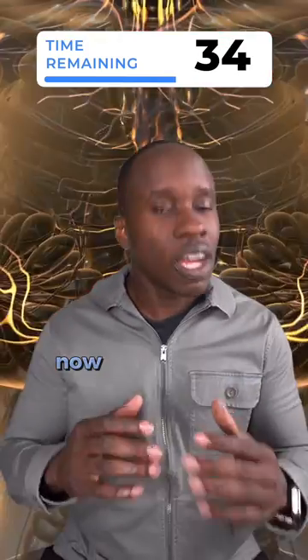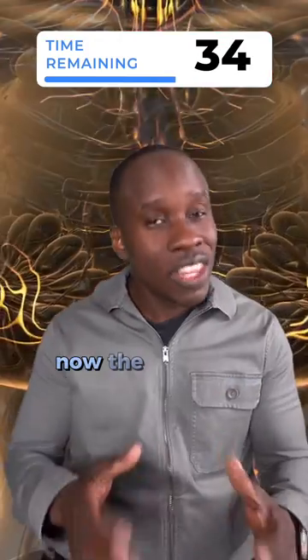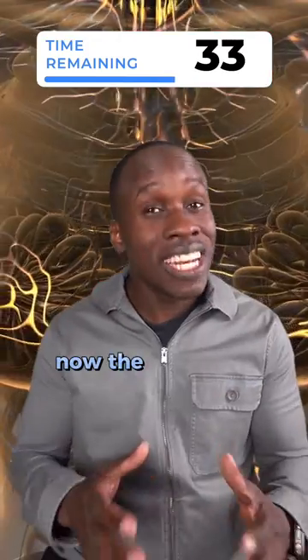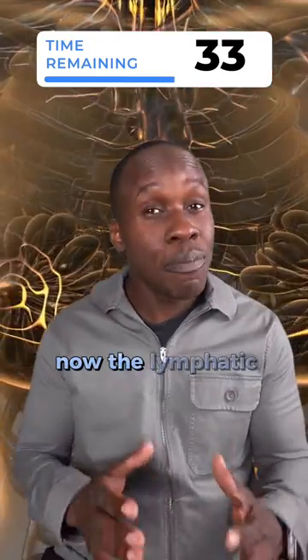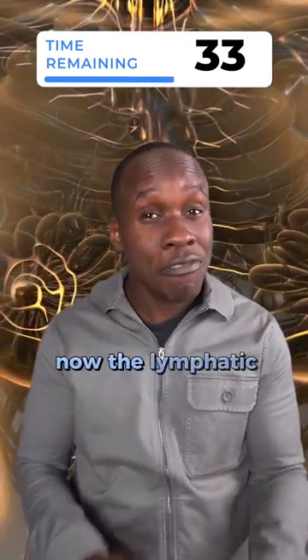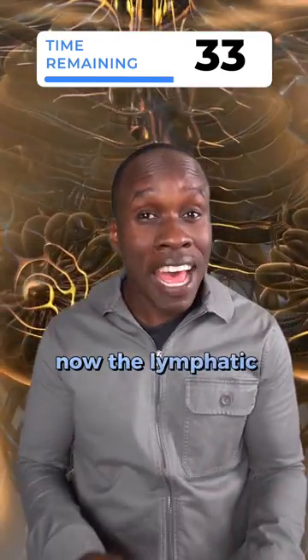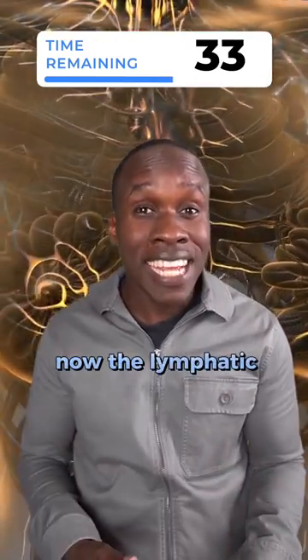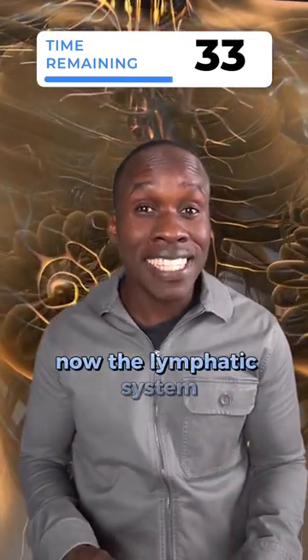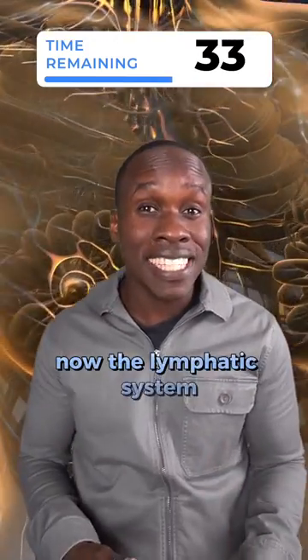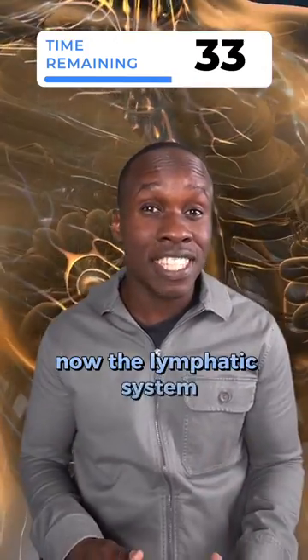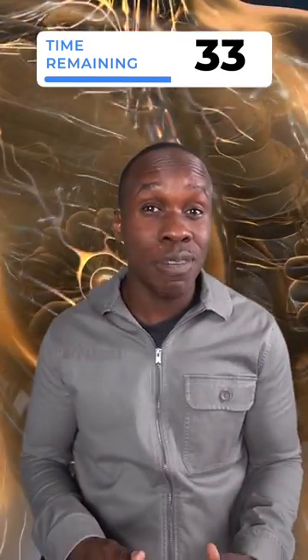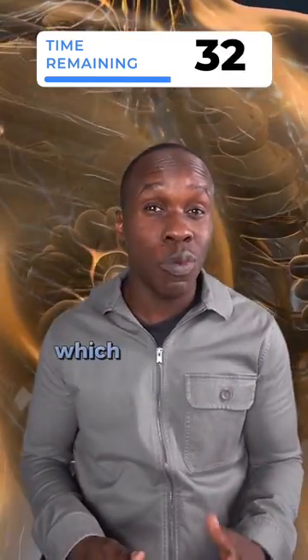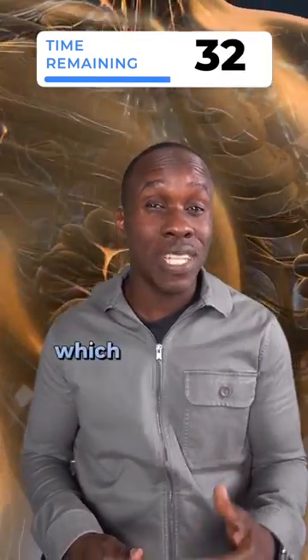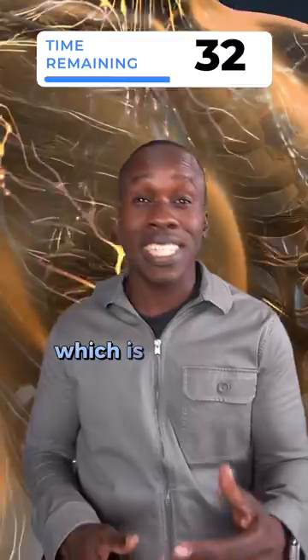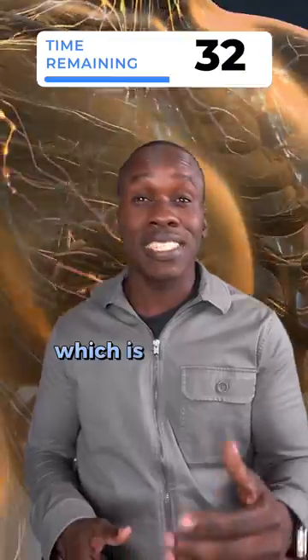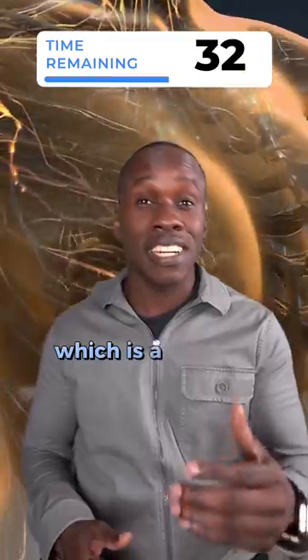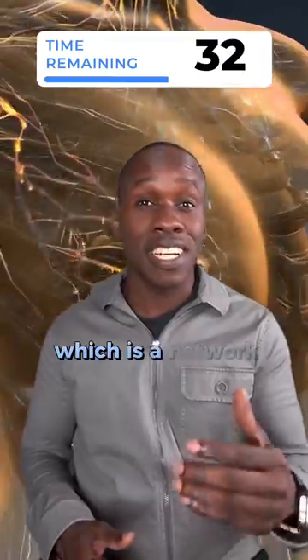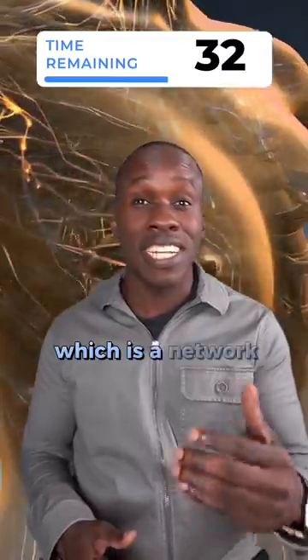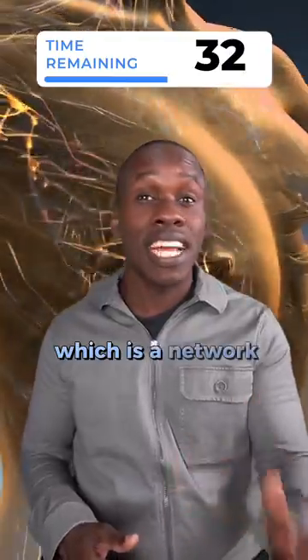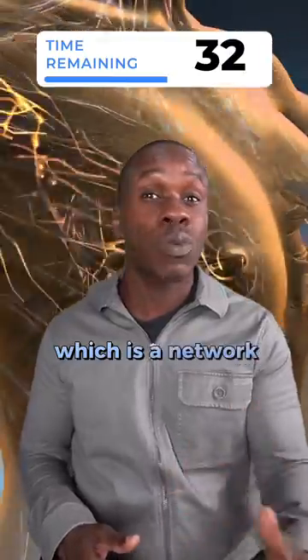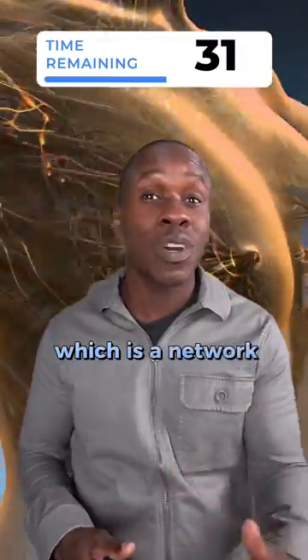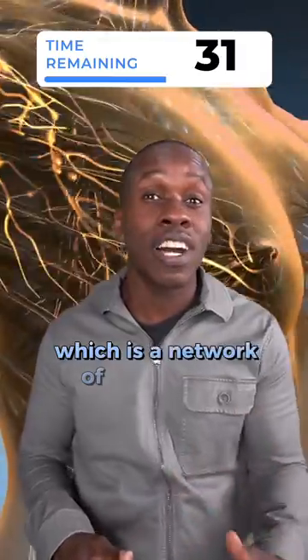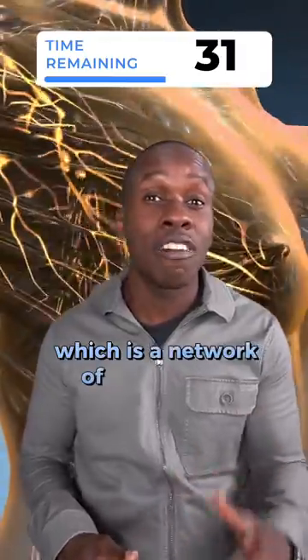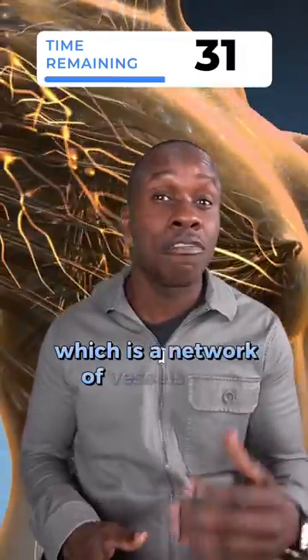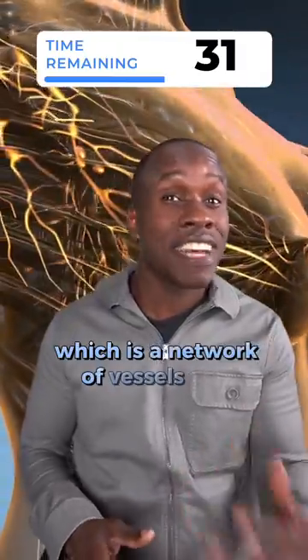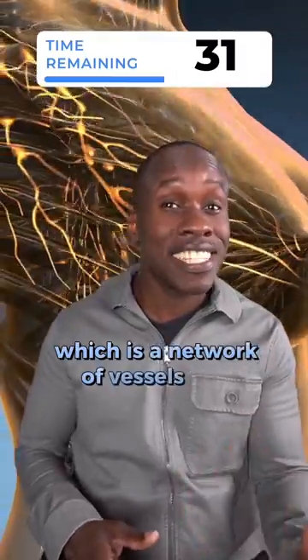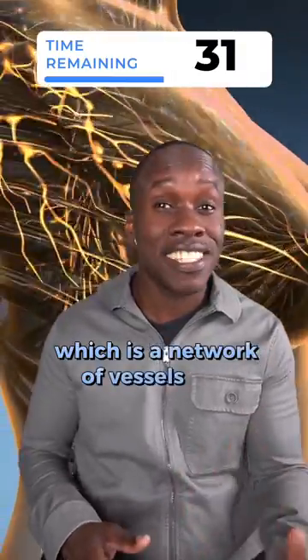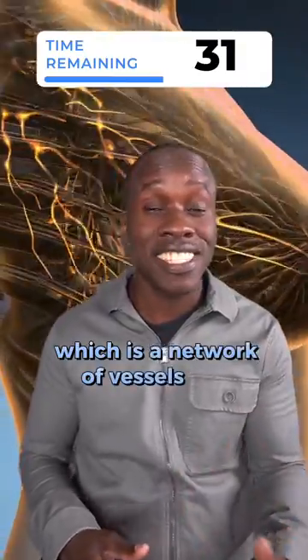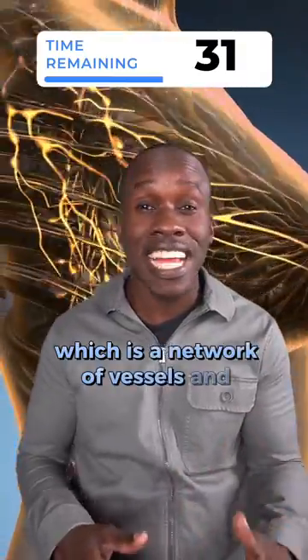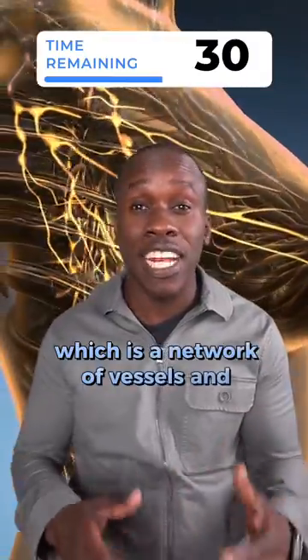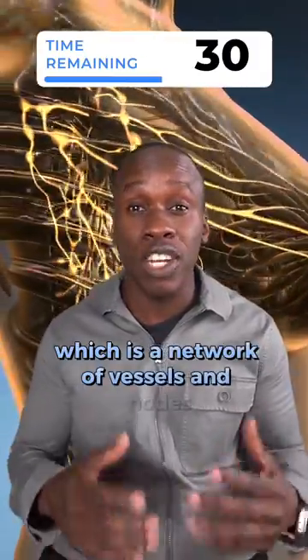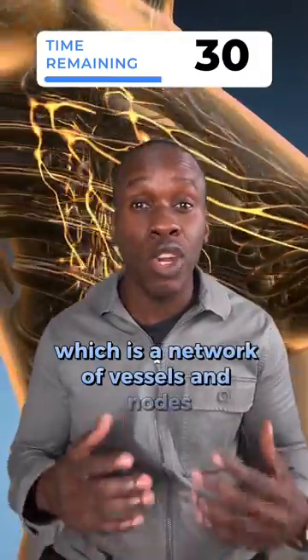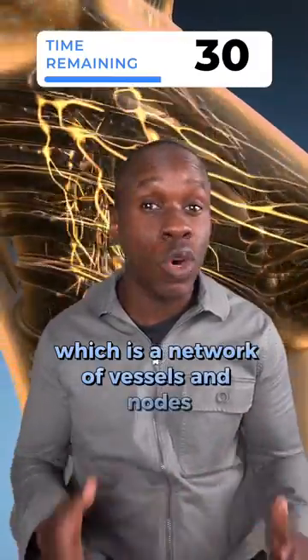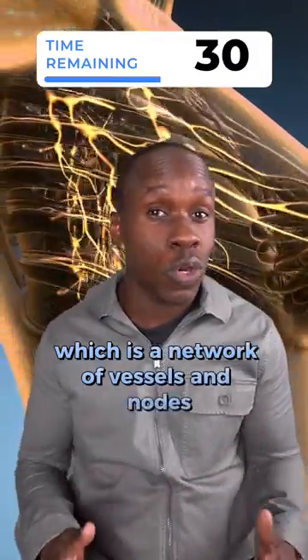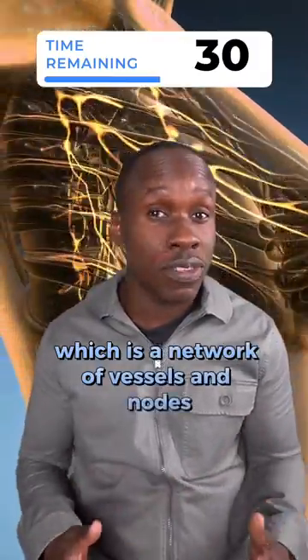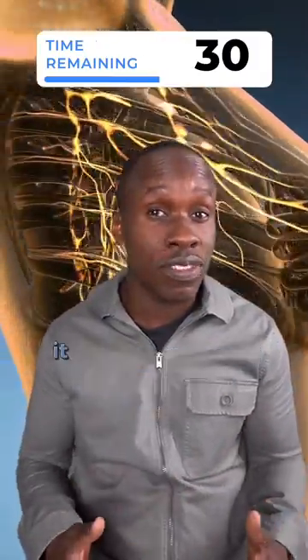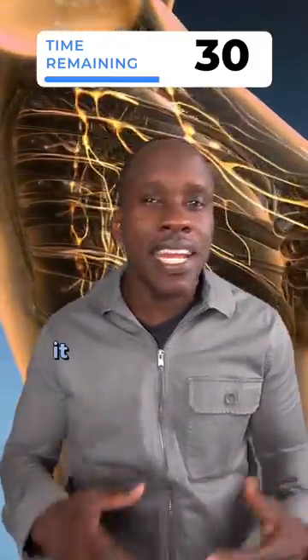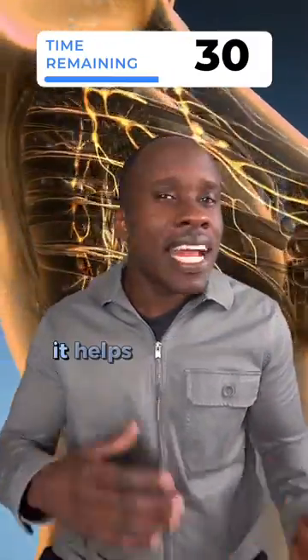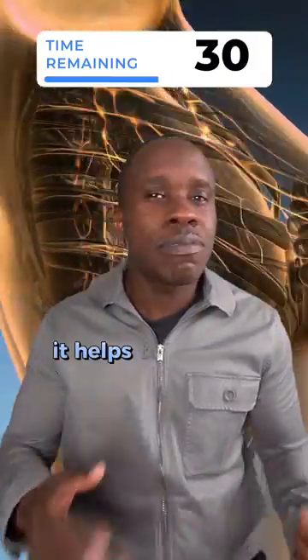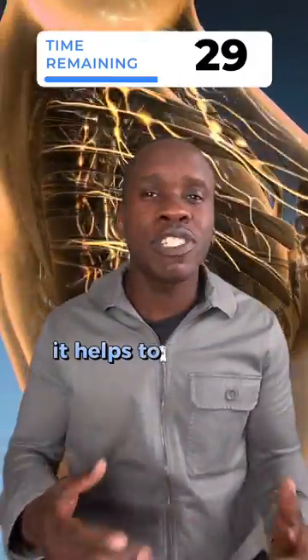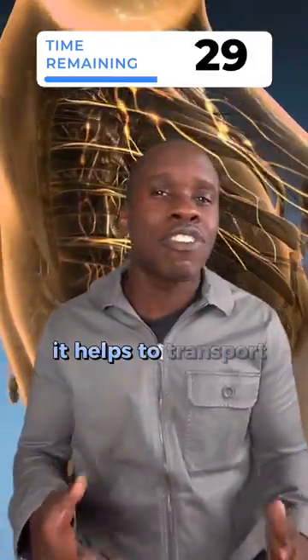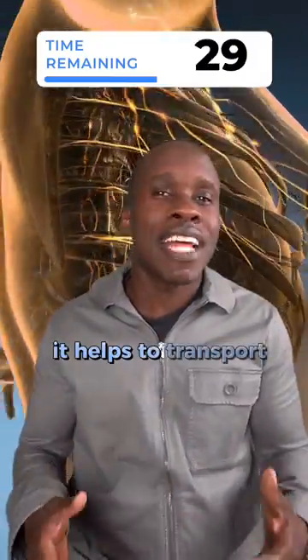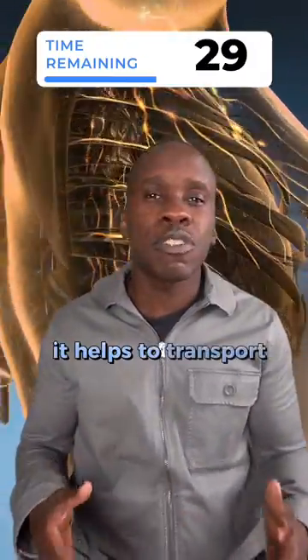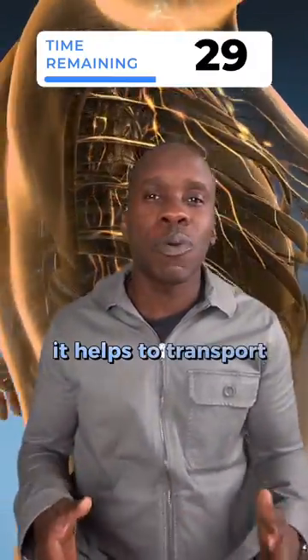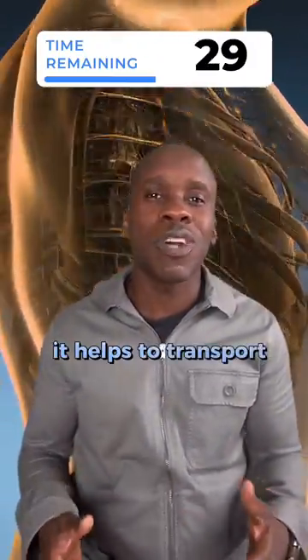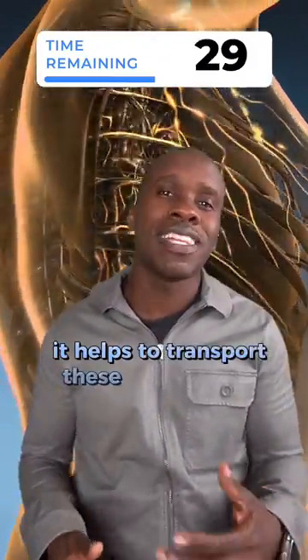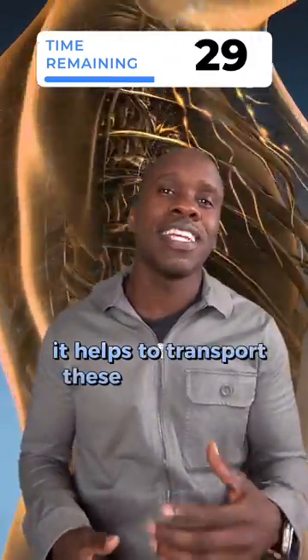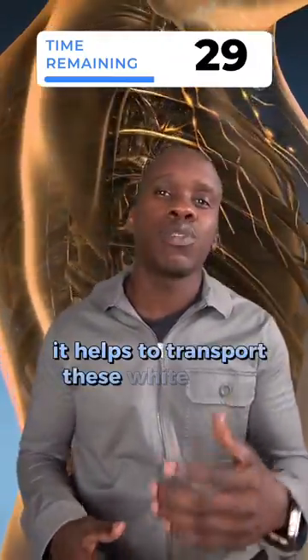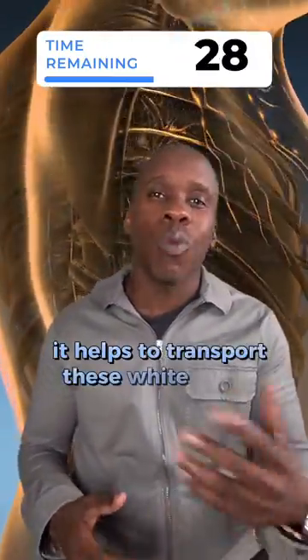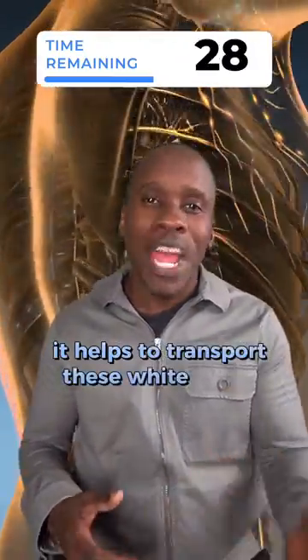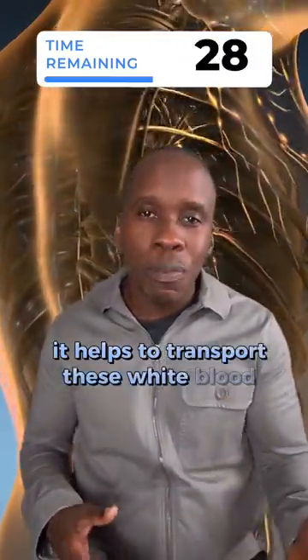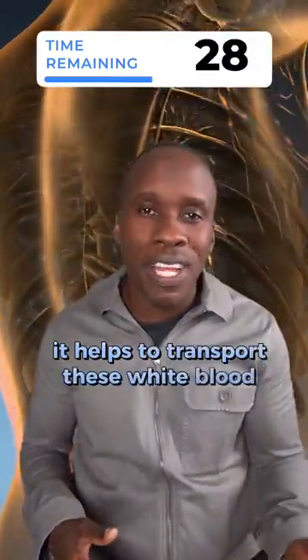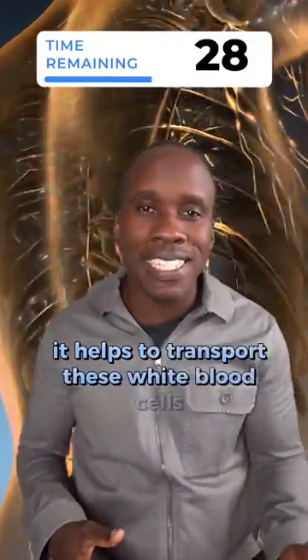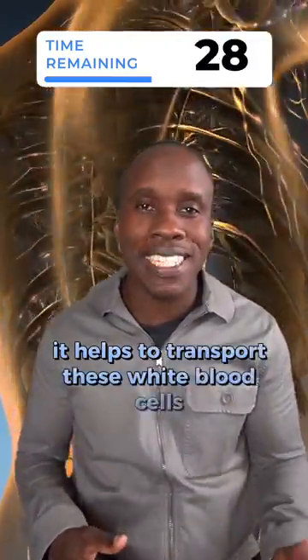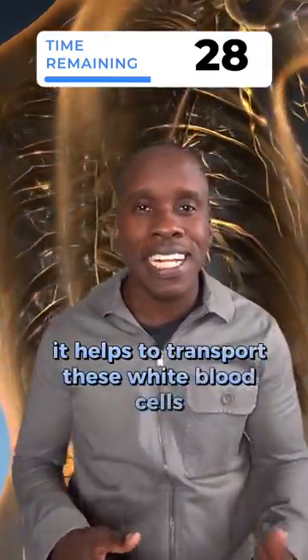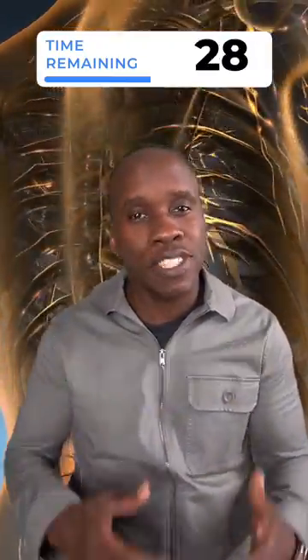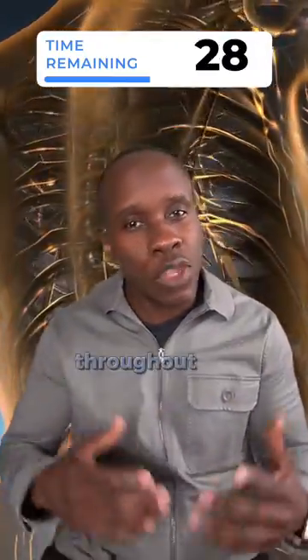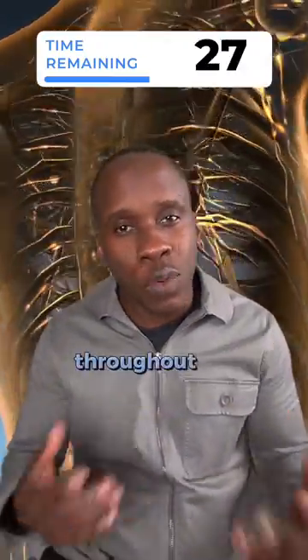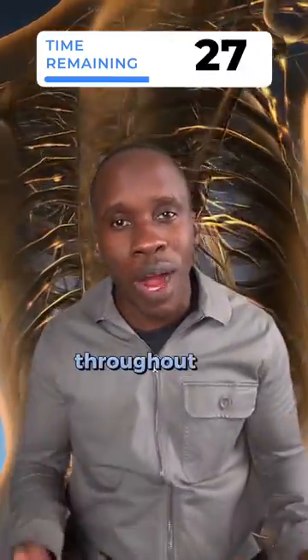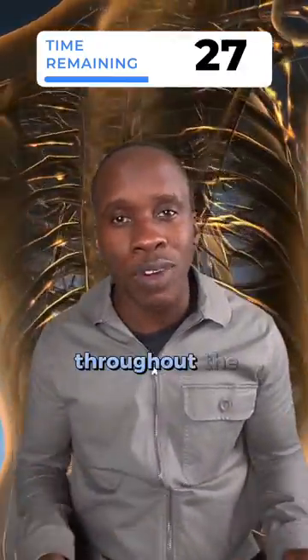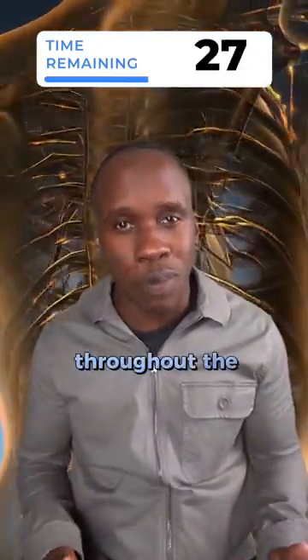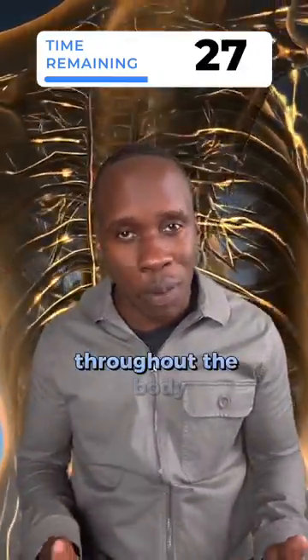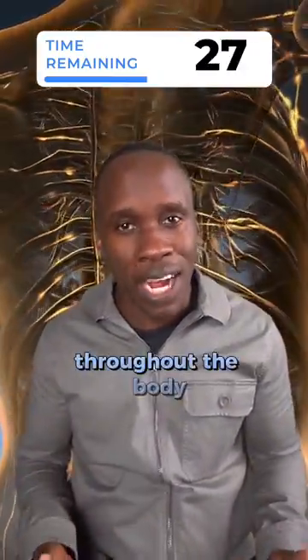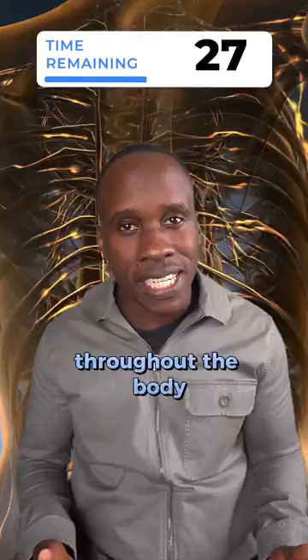Now, the lymphatic system, which is a network of vessels and nodes, helps to transport these white blood cells throughout the body.